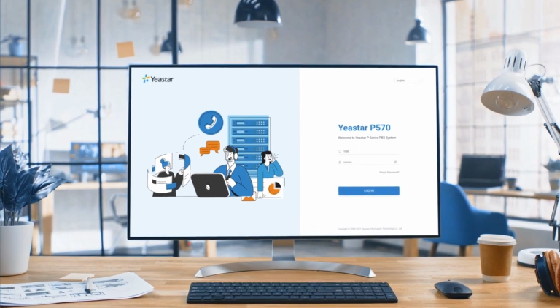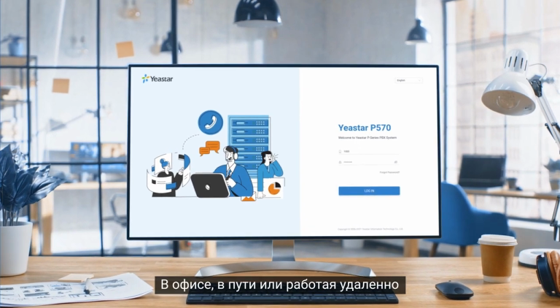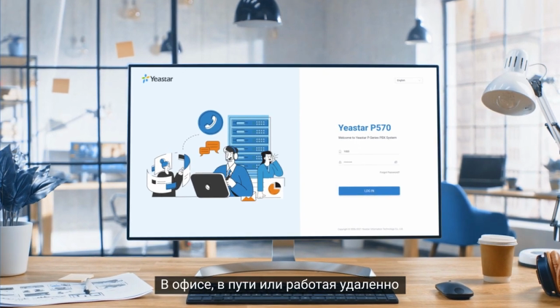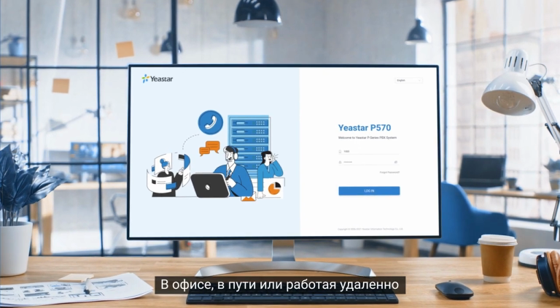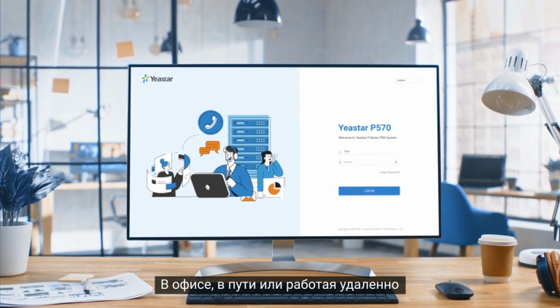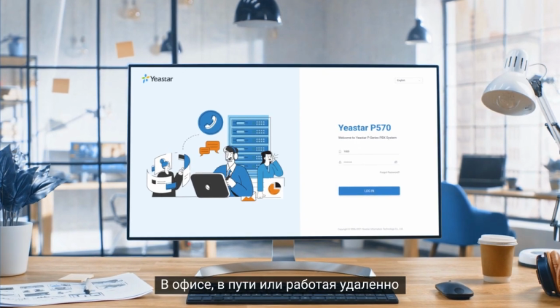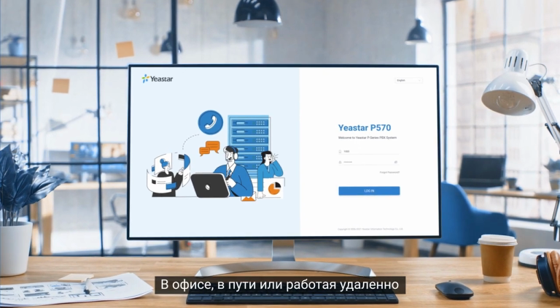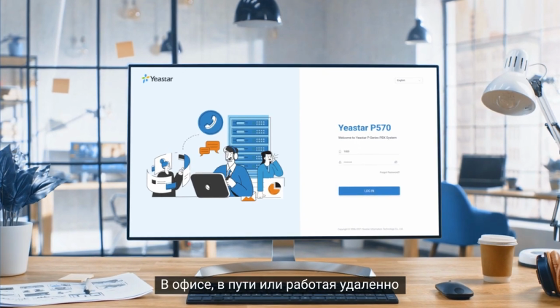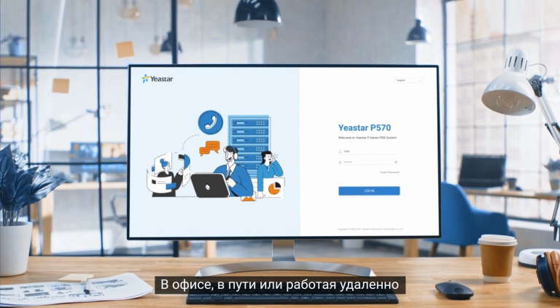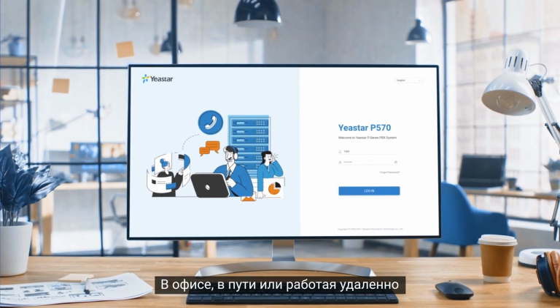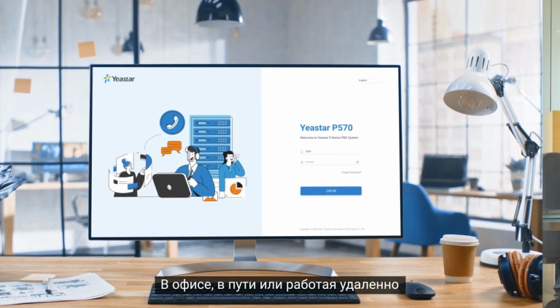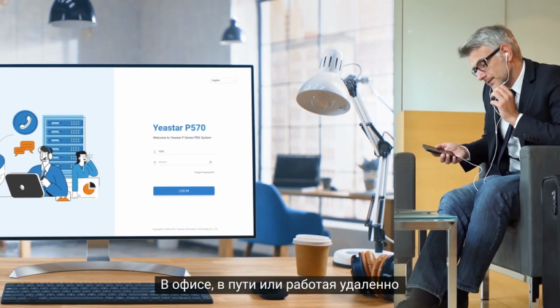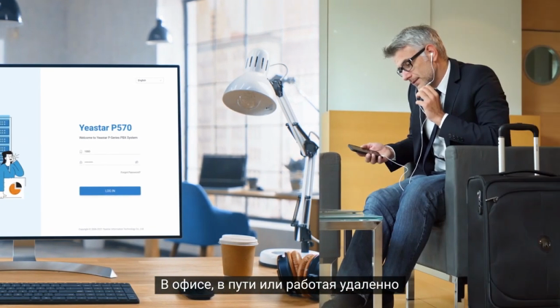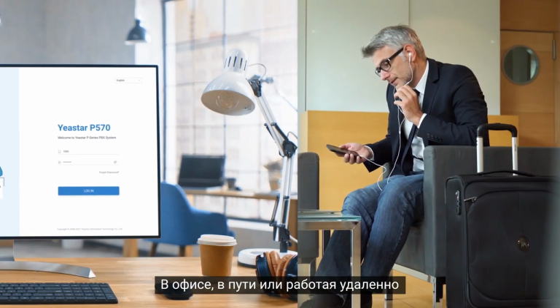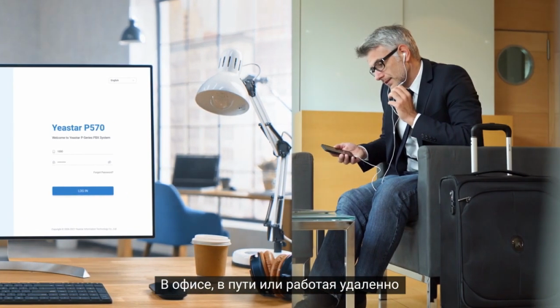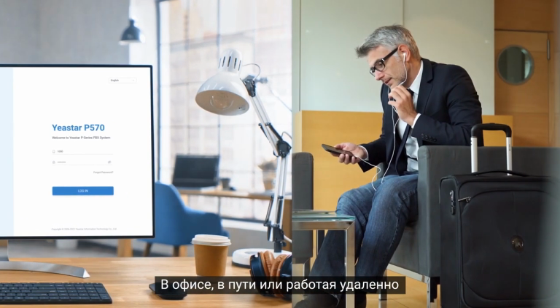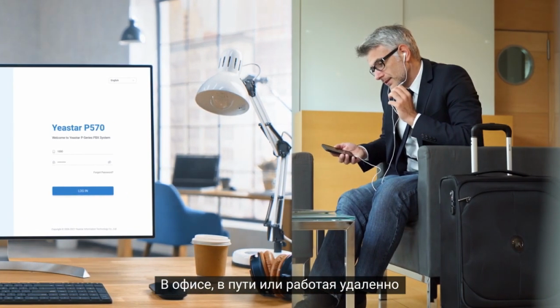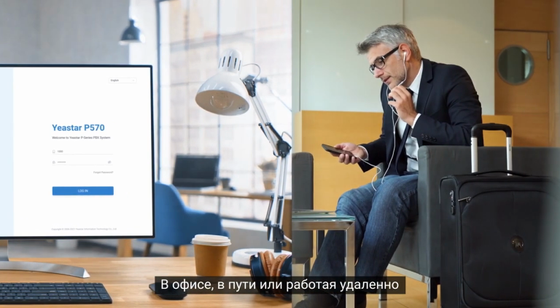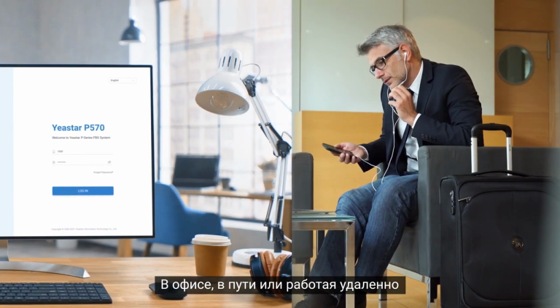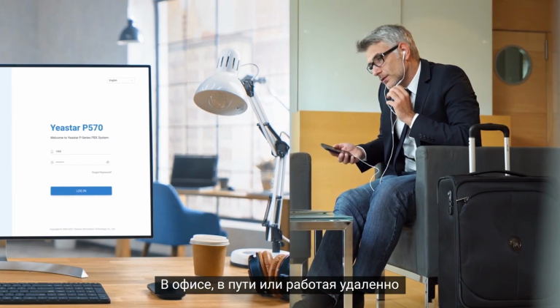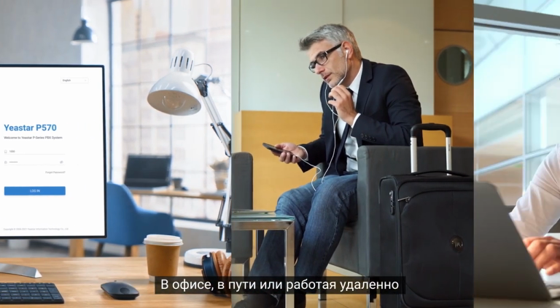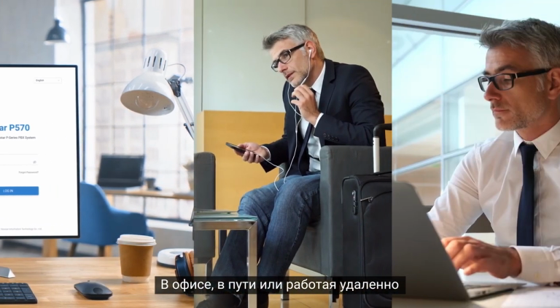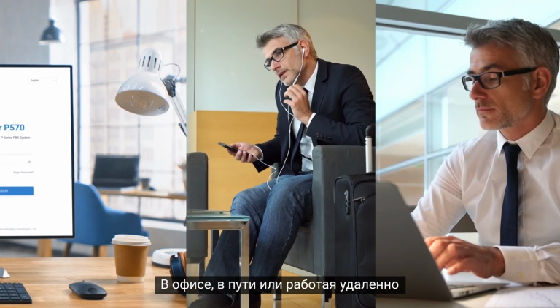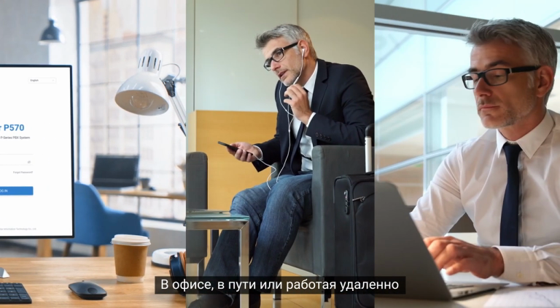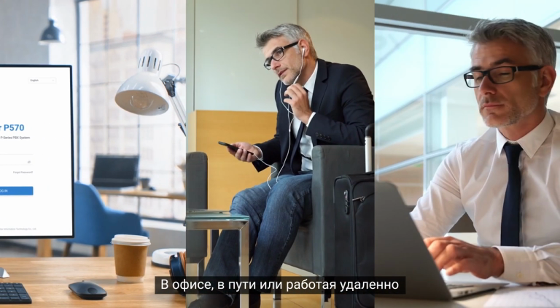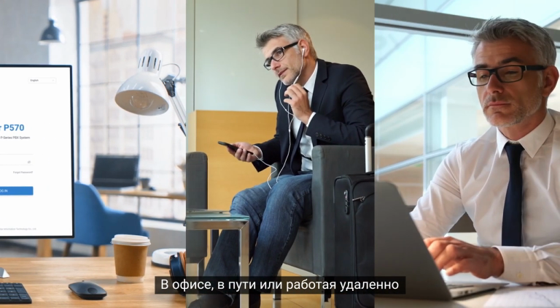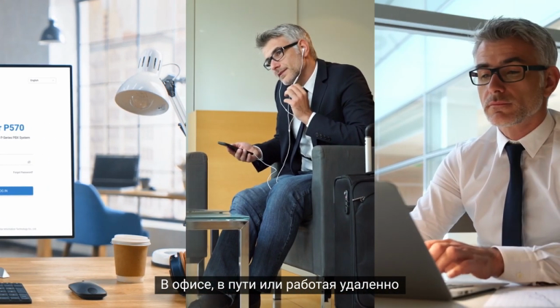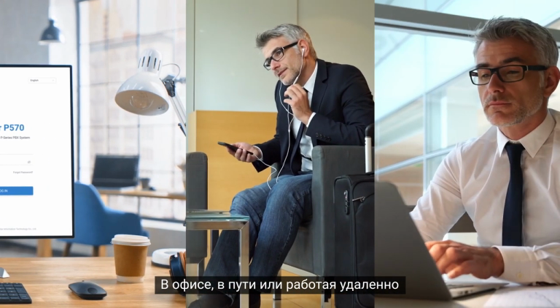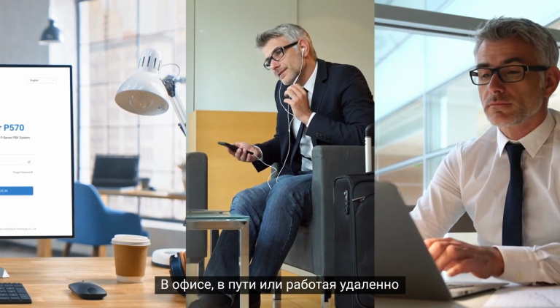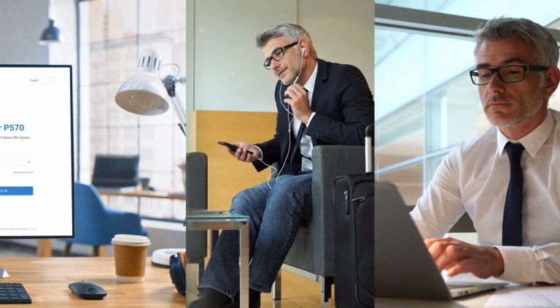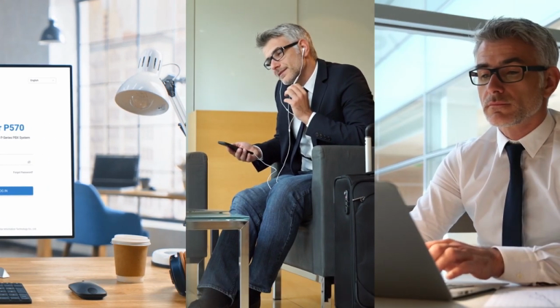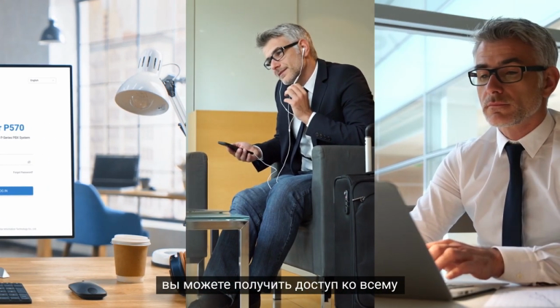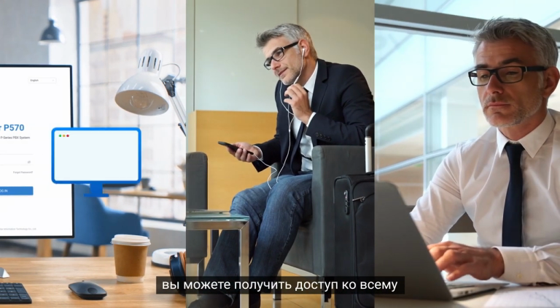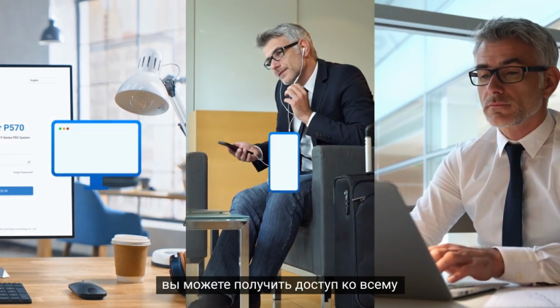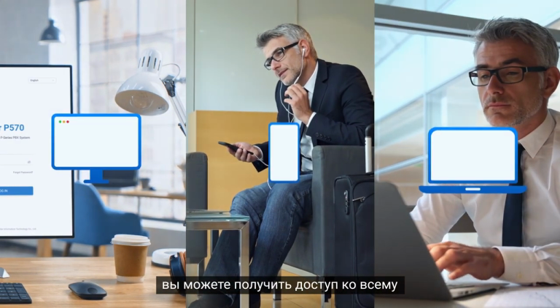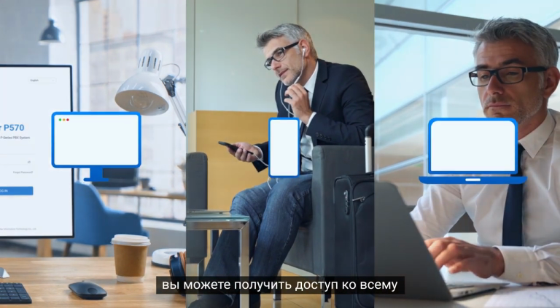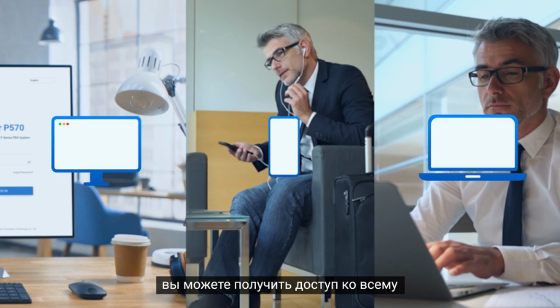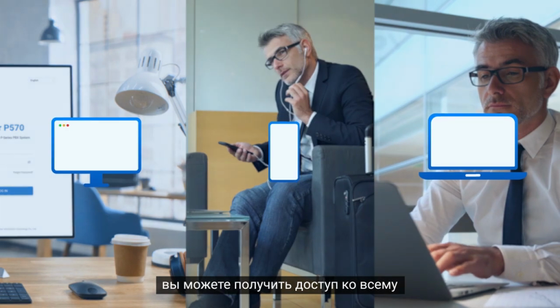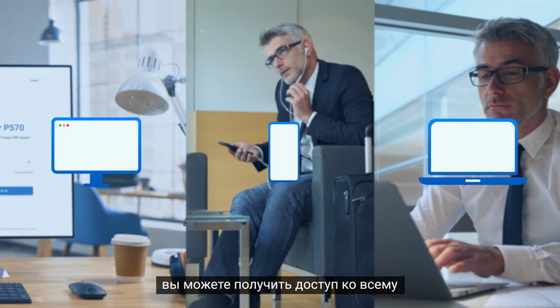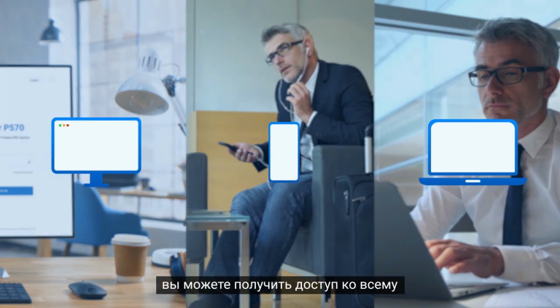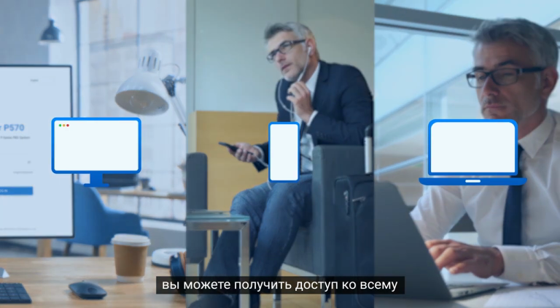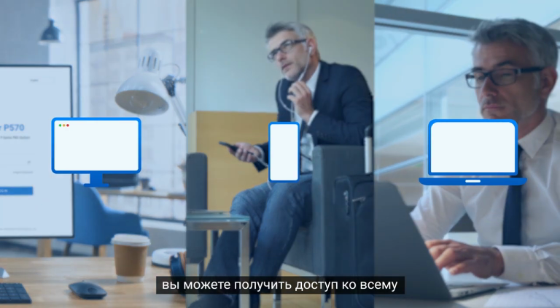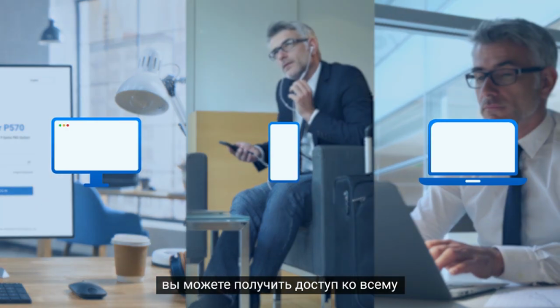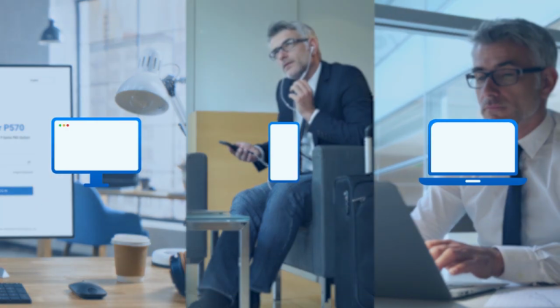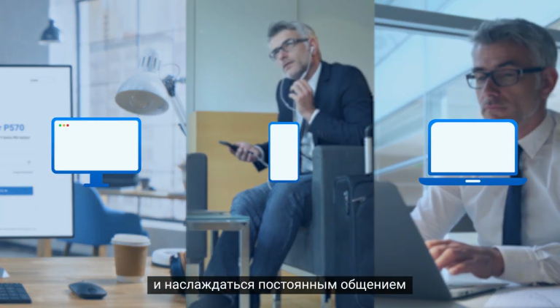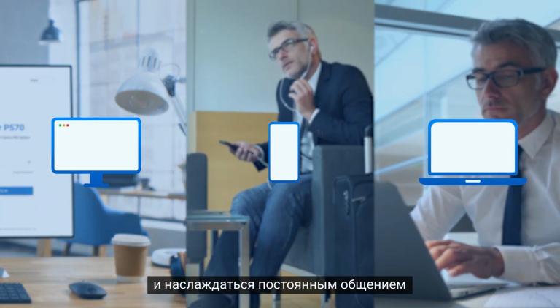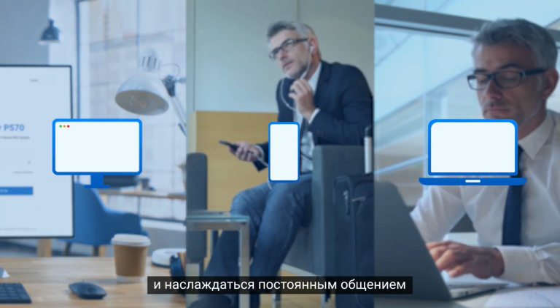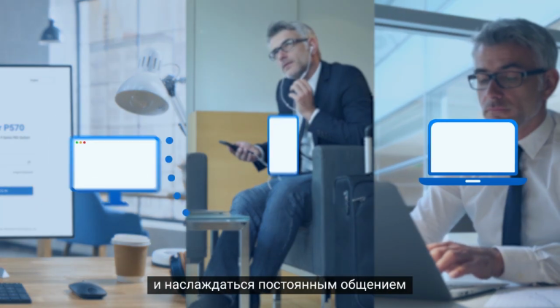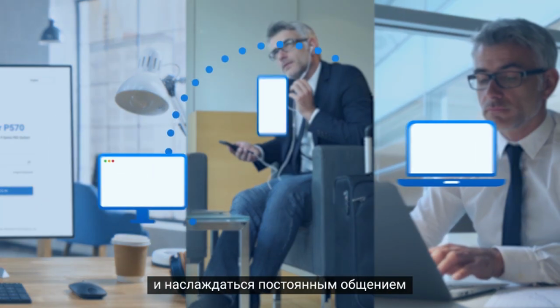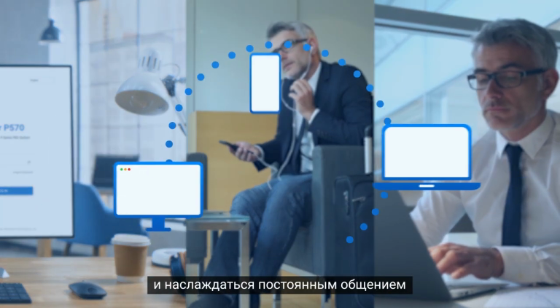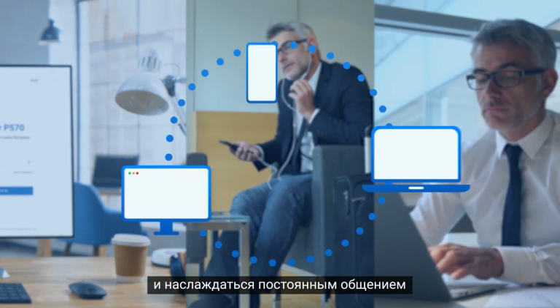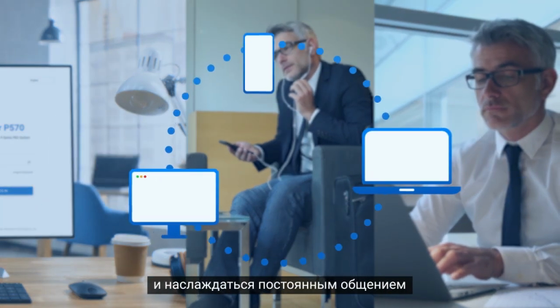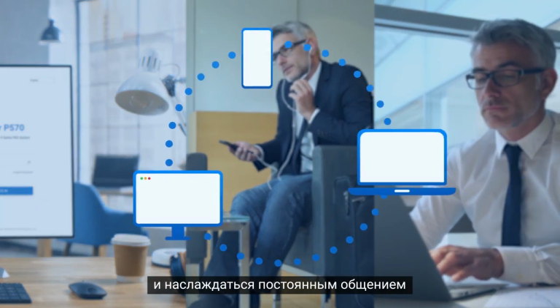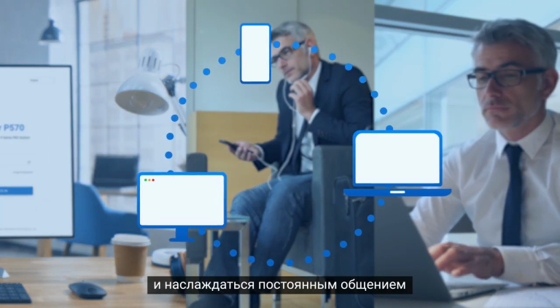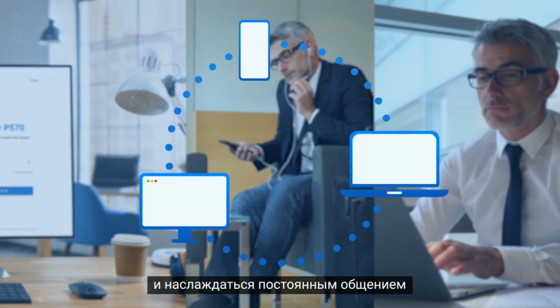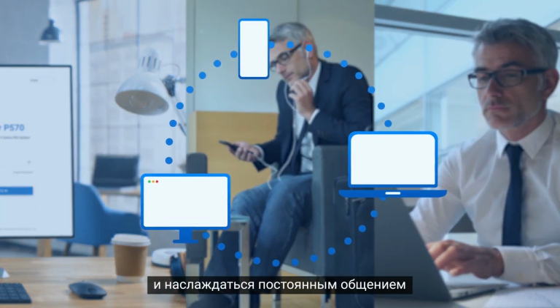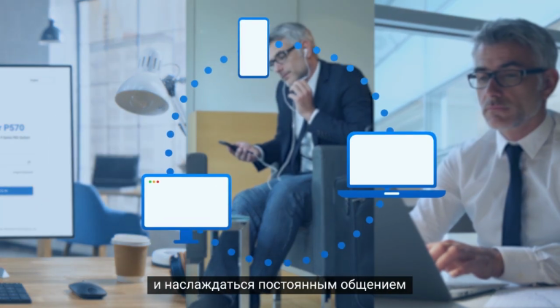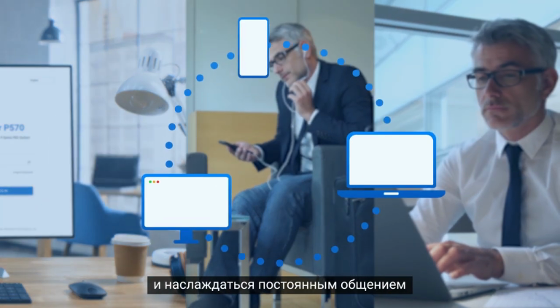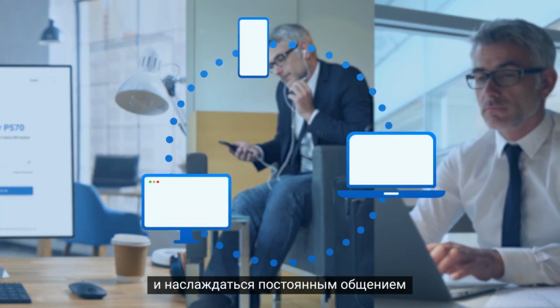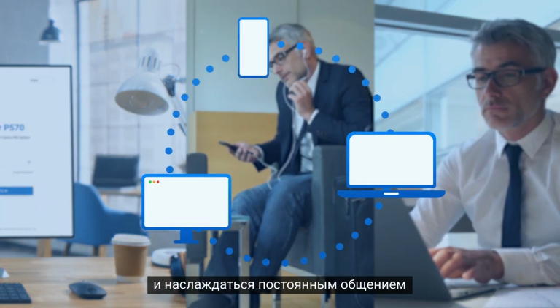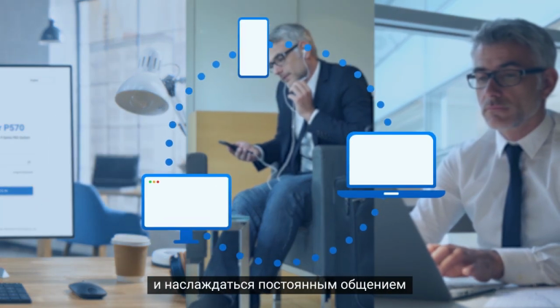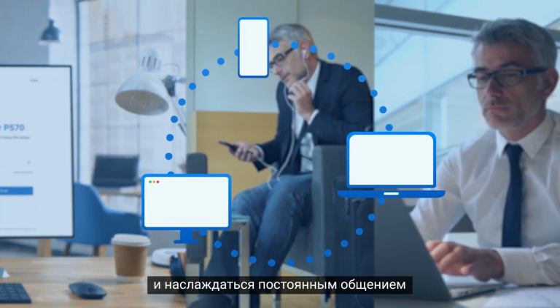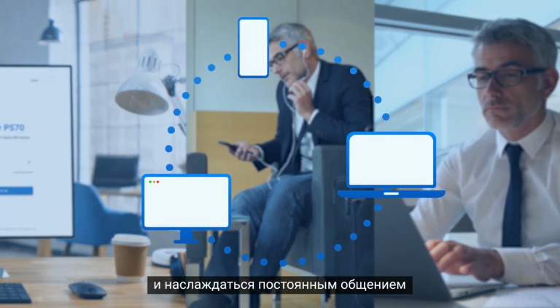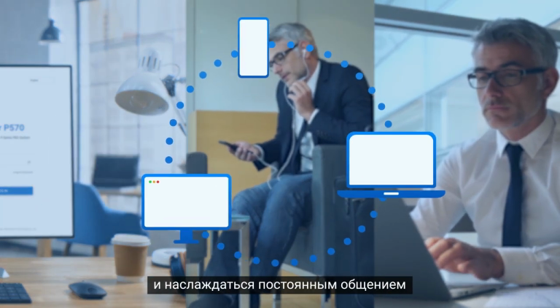In the office, on the go, or working remotely, you can access everything and enjoy a consistent communication experience.